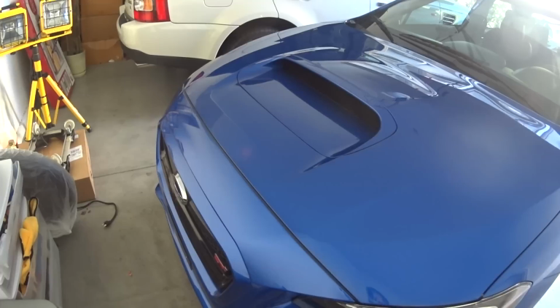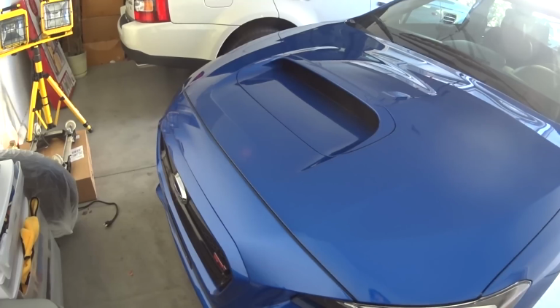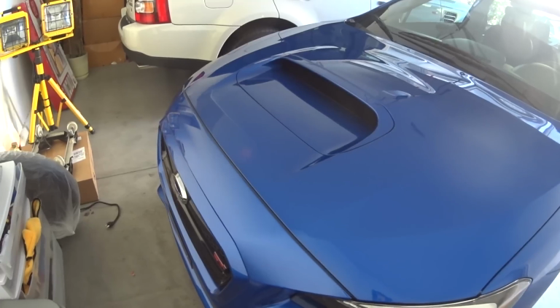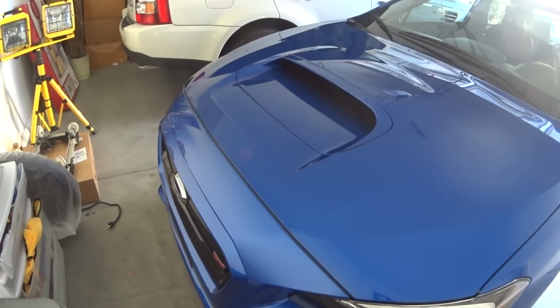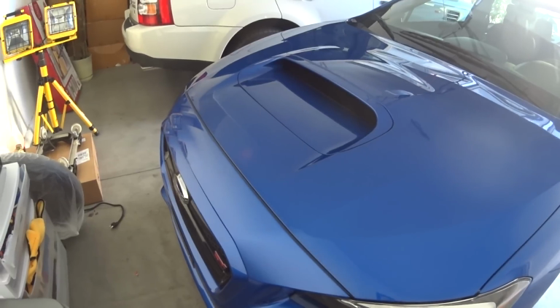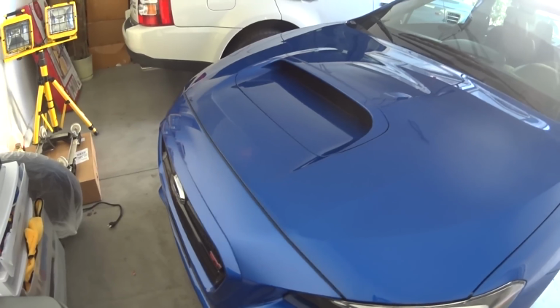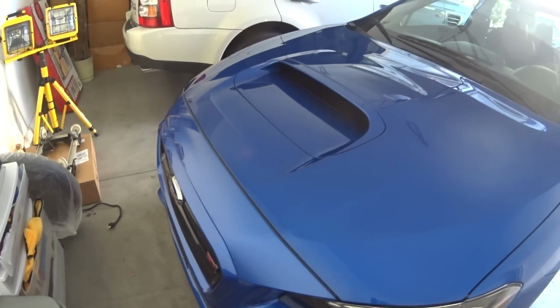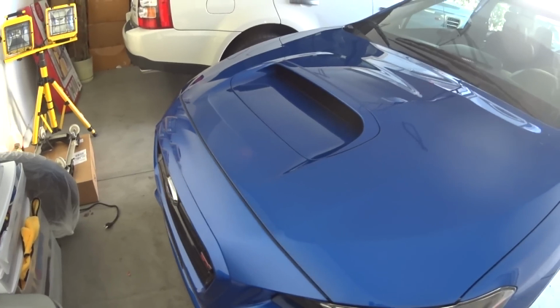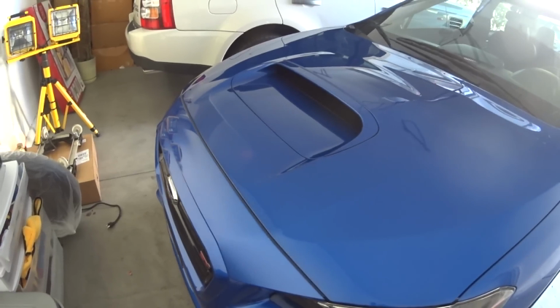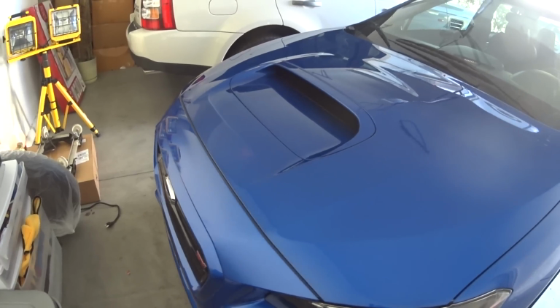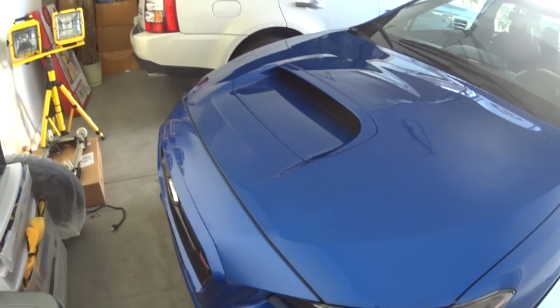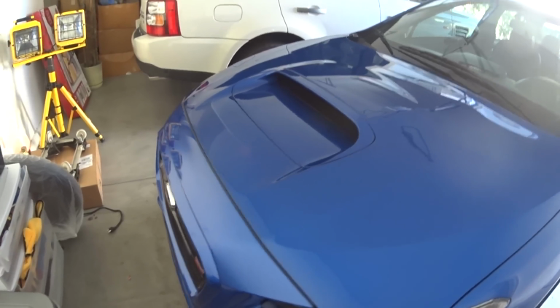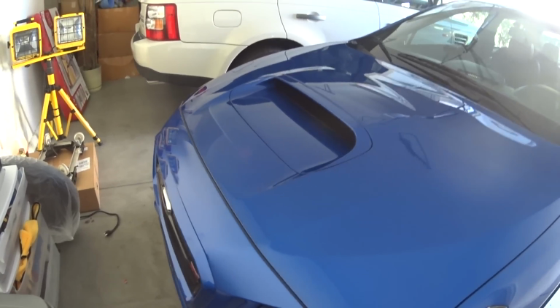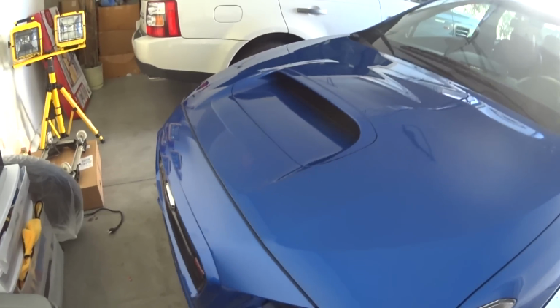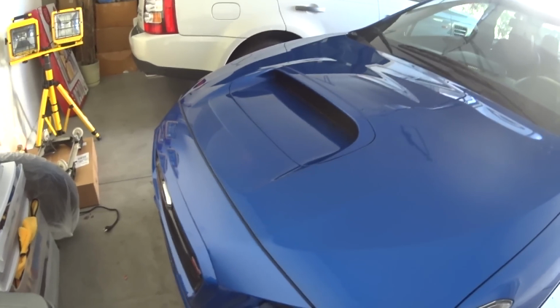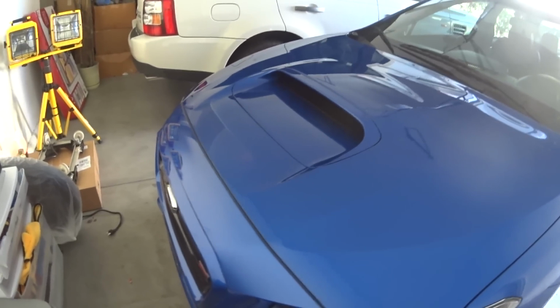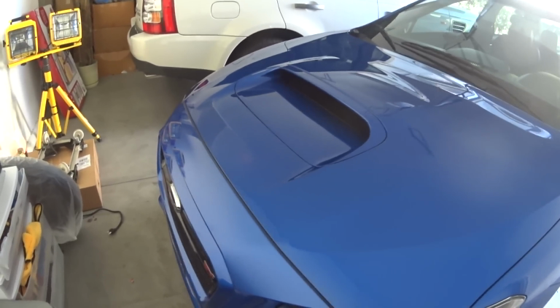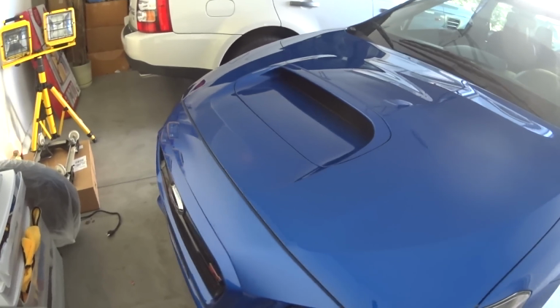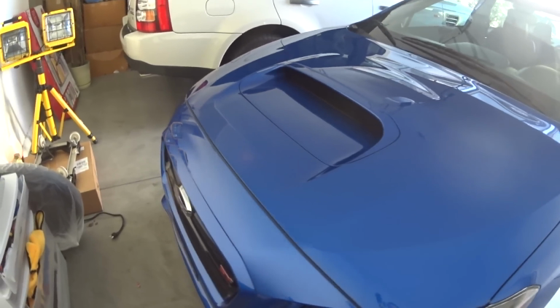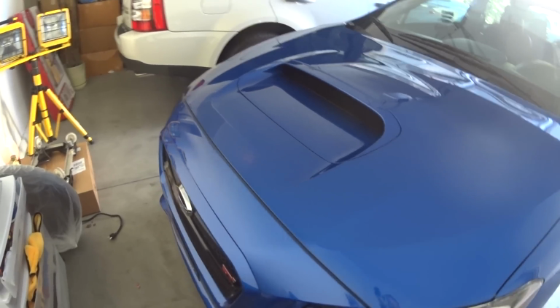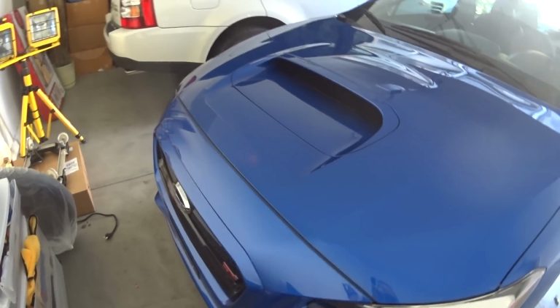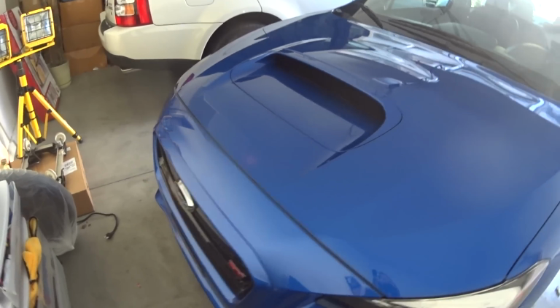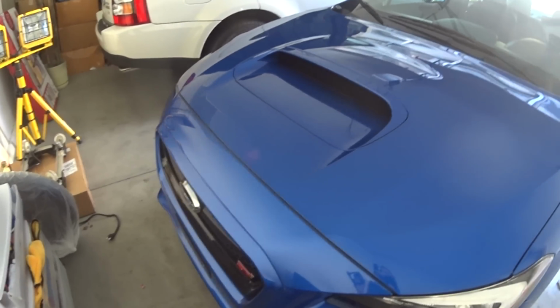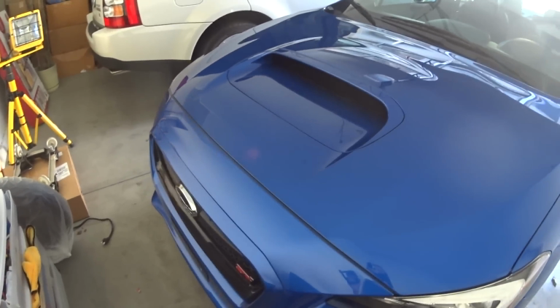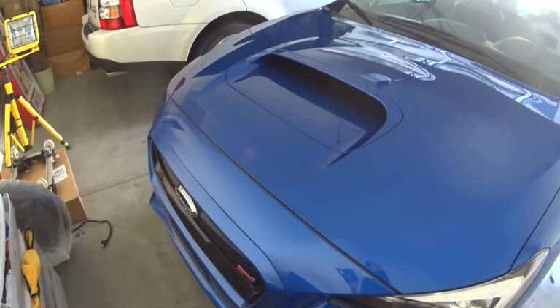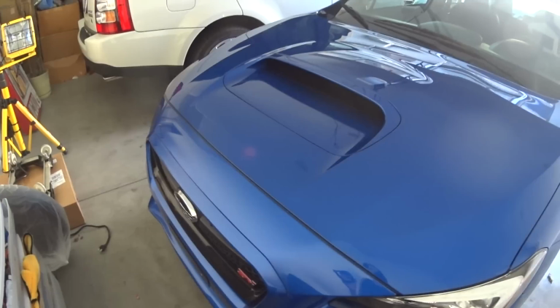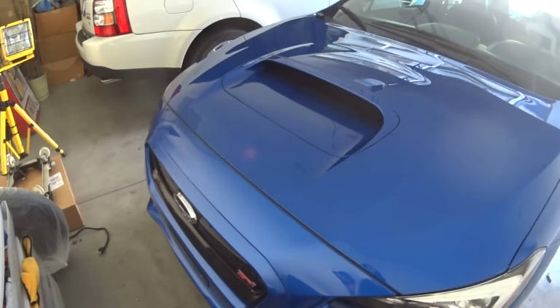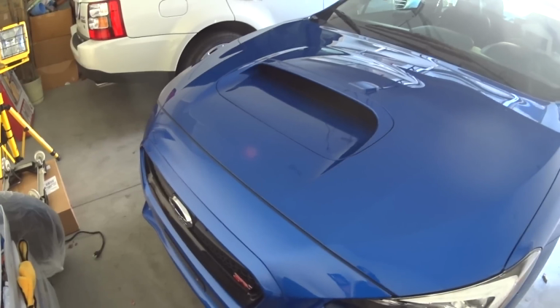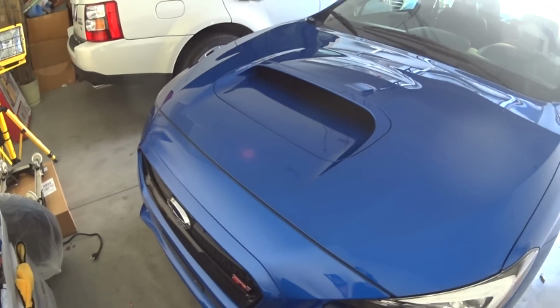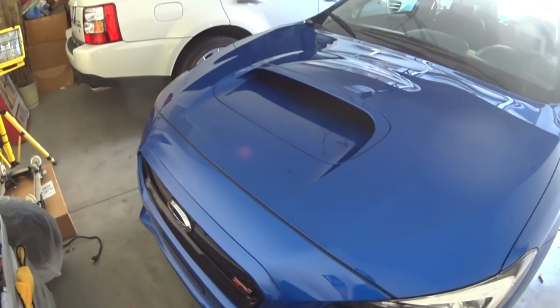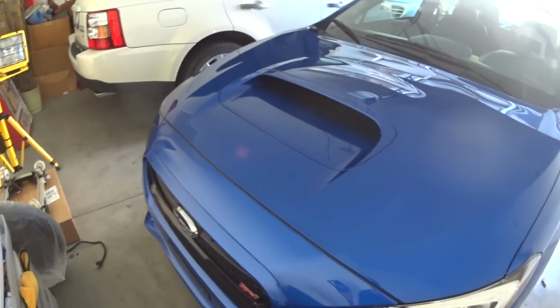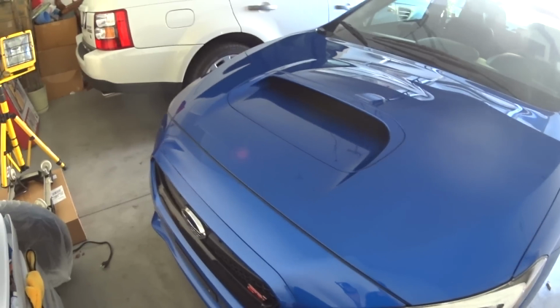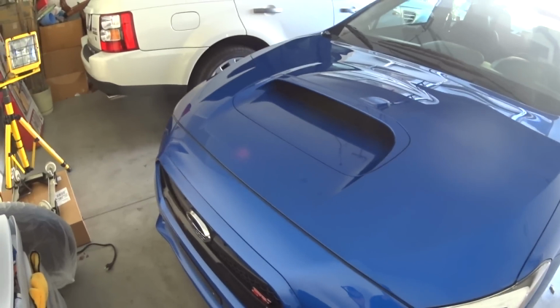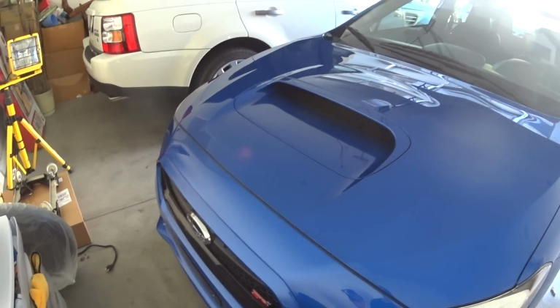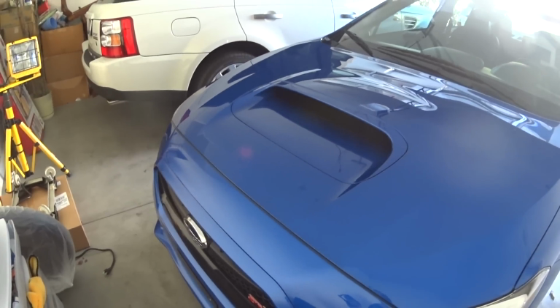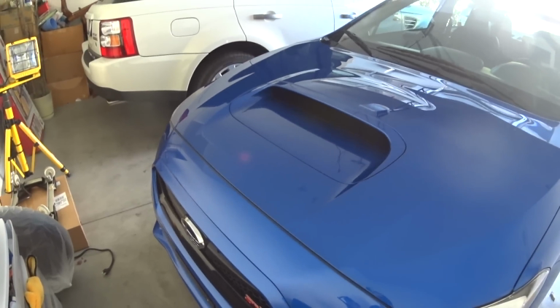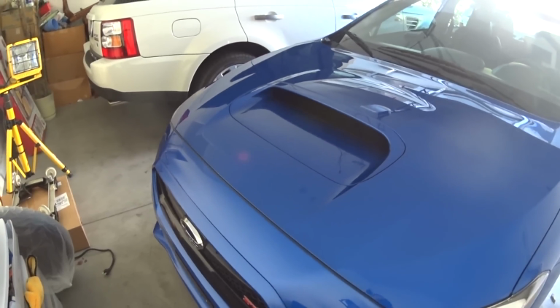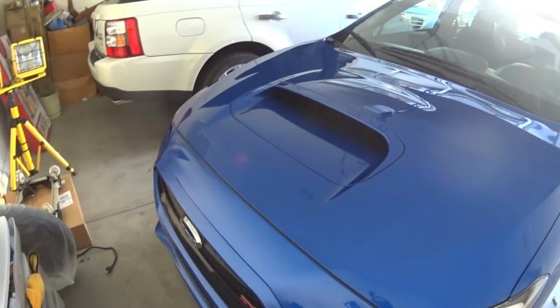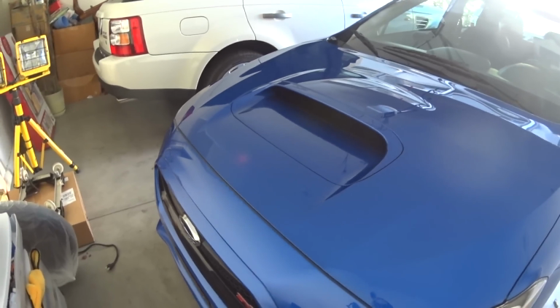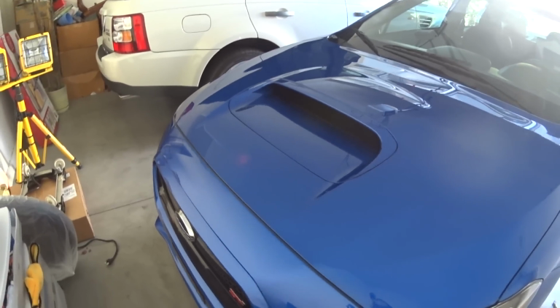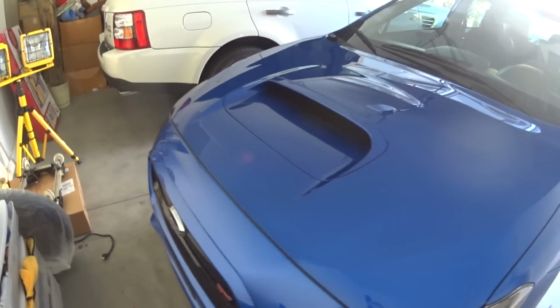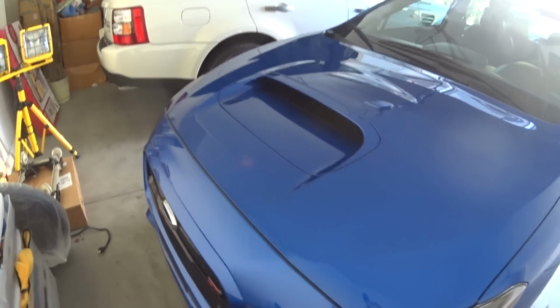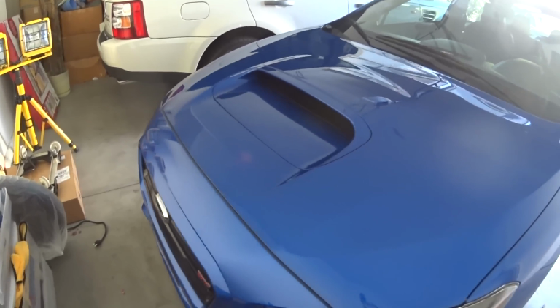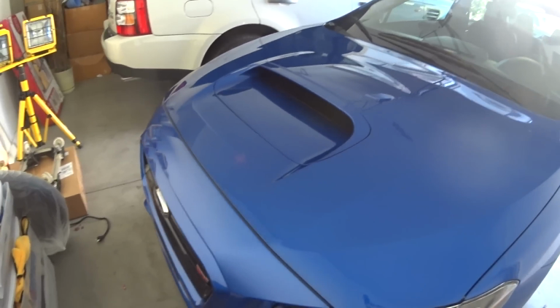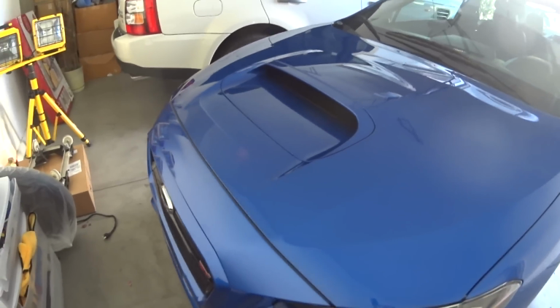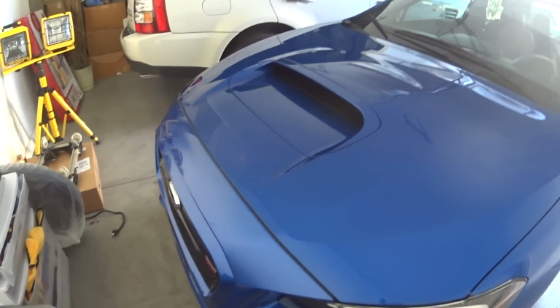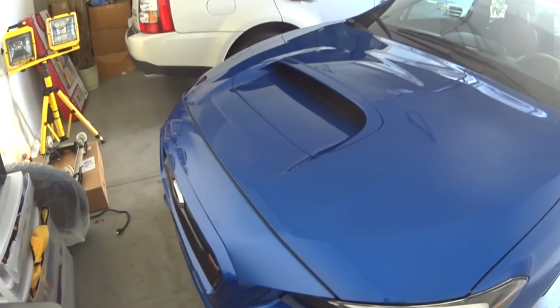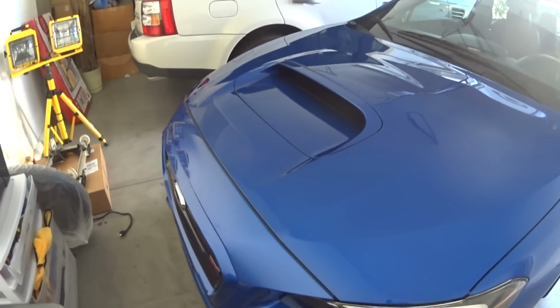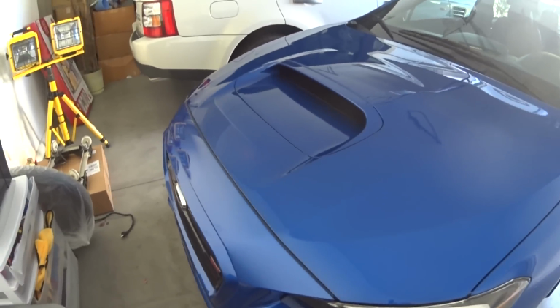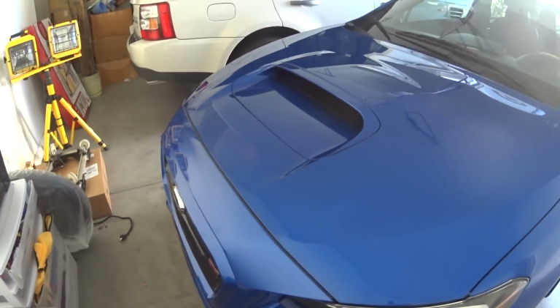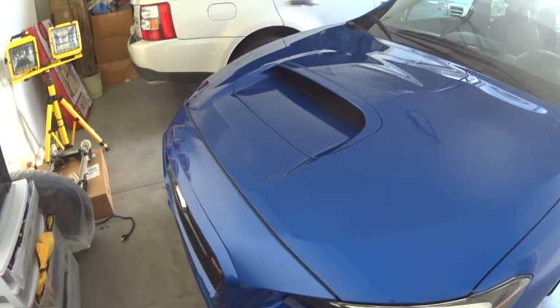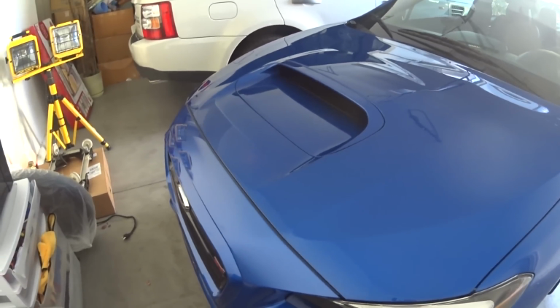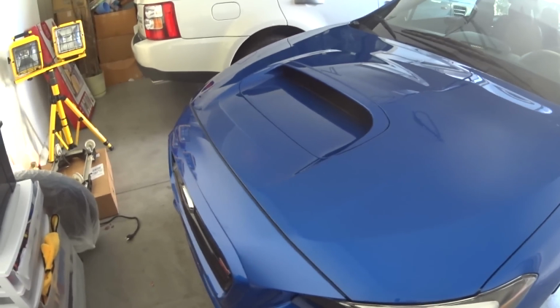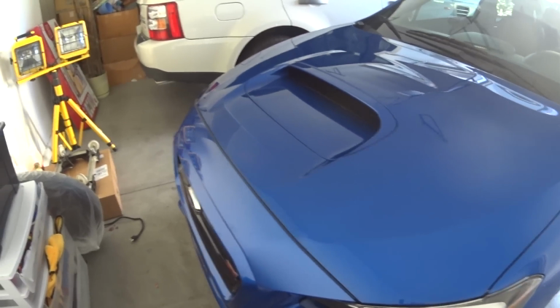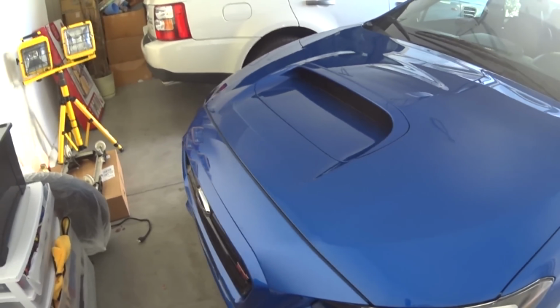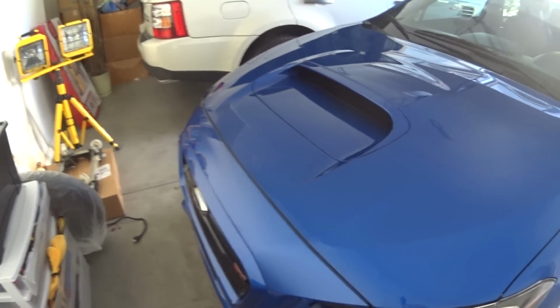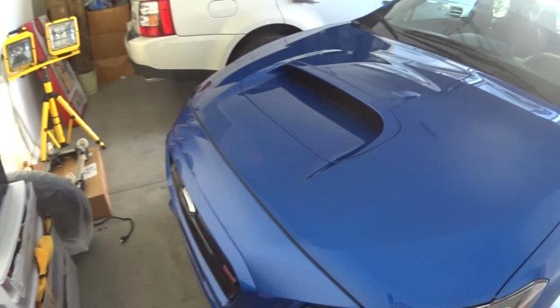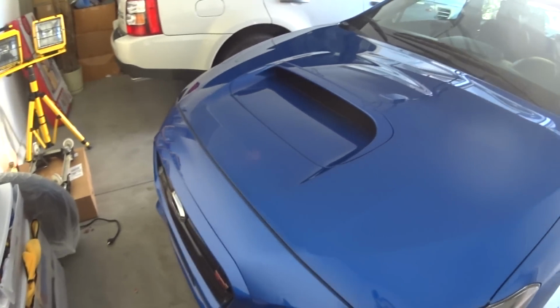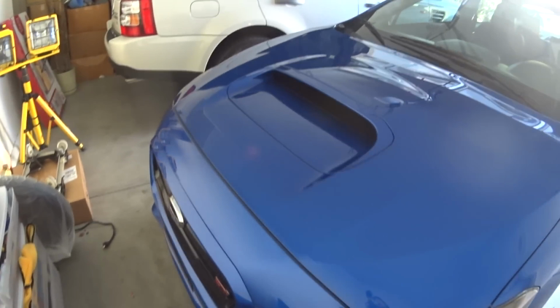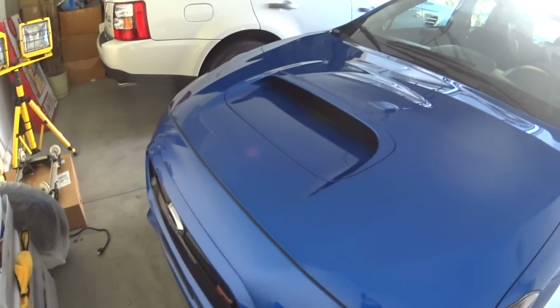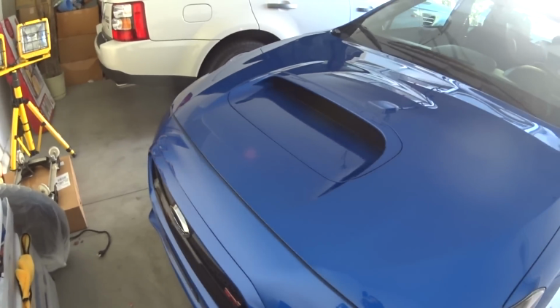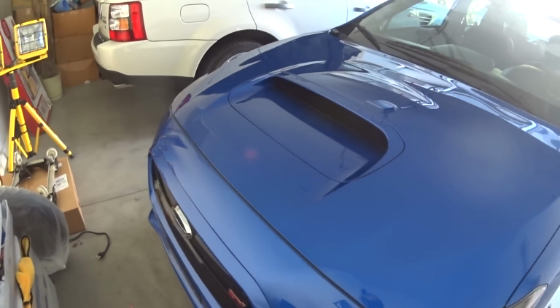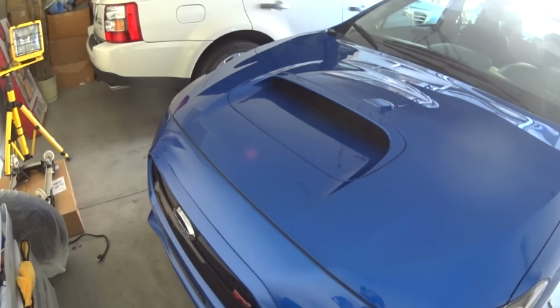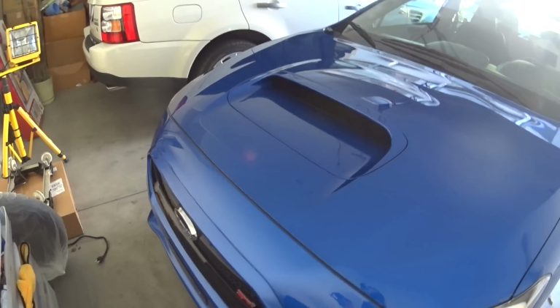Hey guys, SuperSami2007 here. I just want to do a quick video today — it's just a Subaru tip.